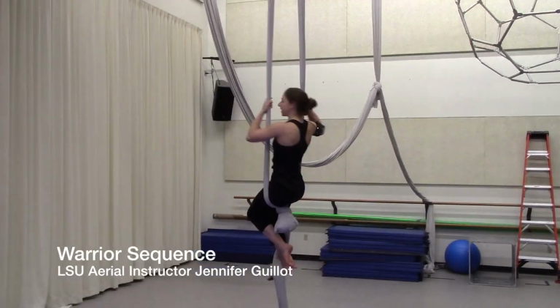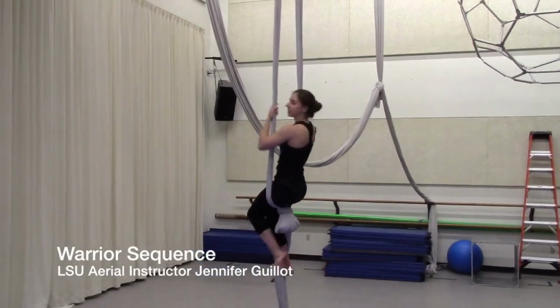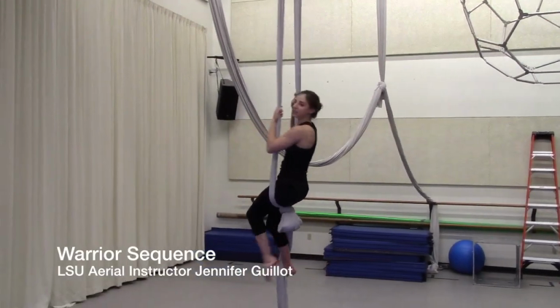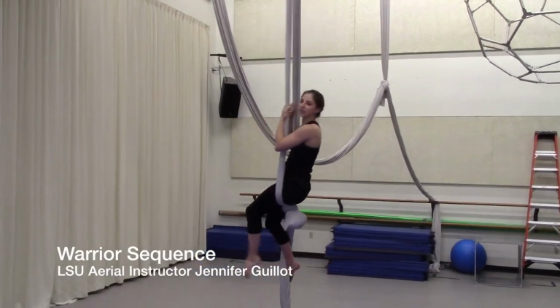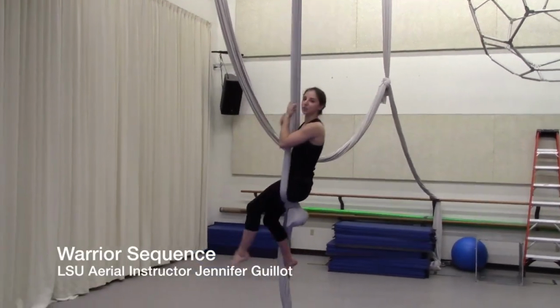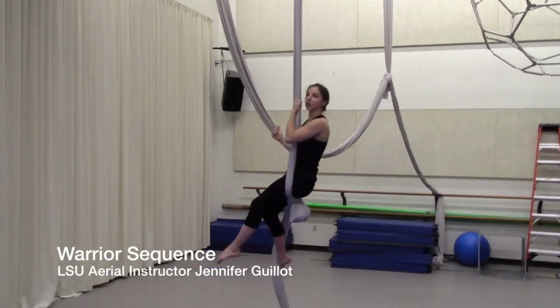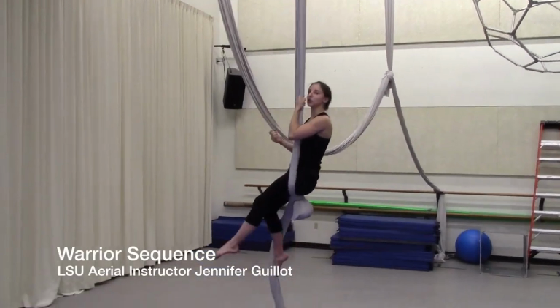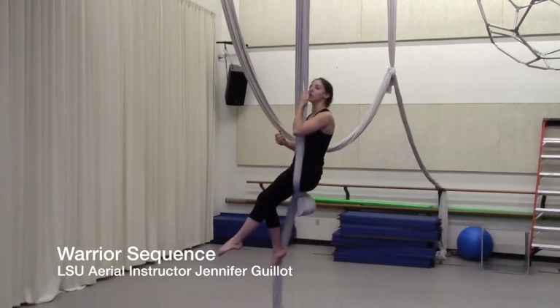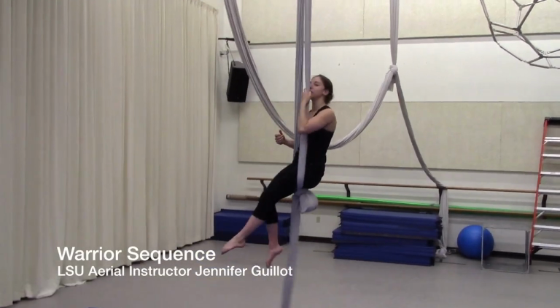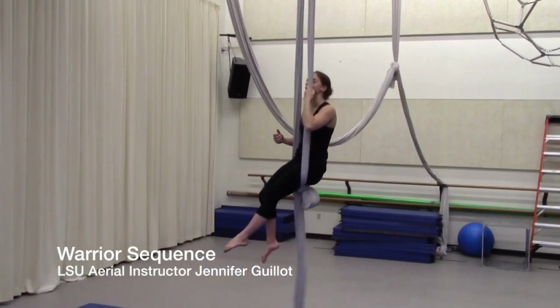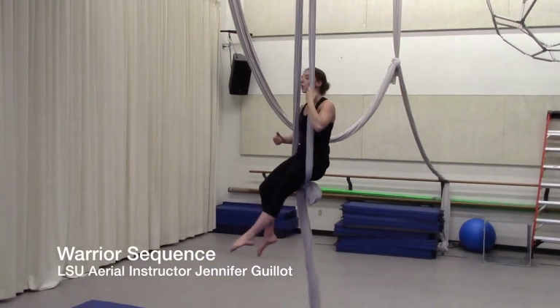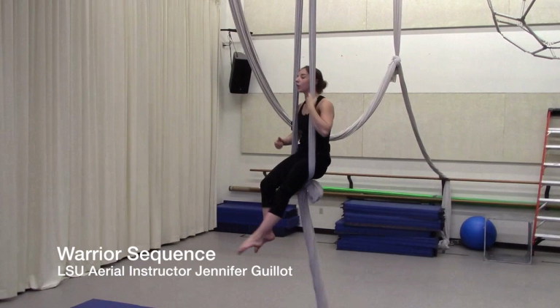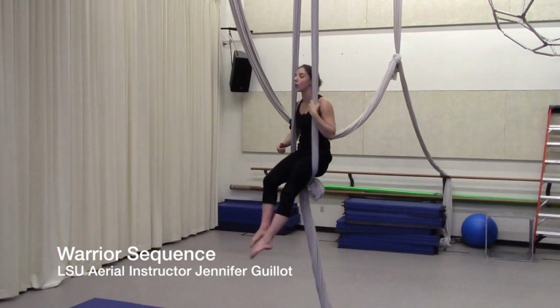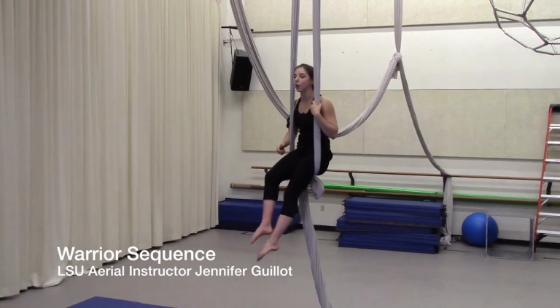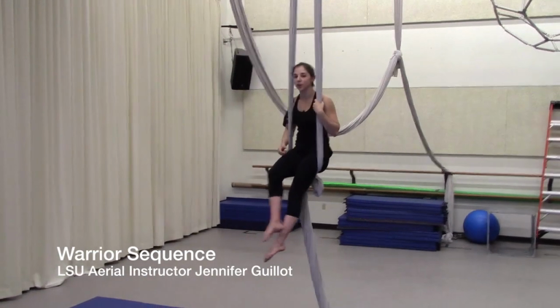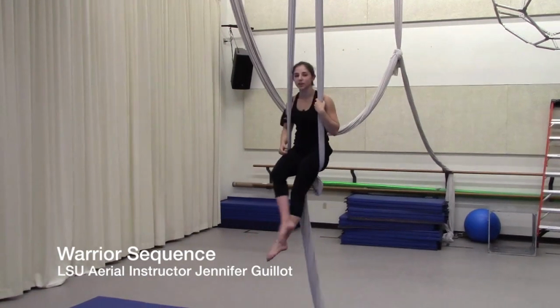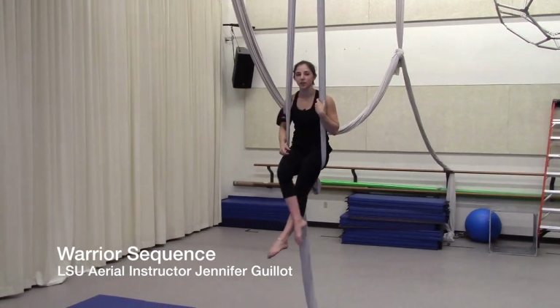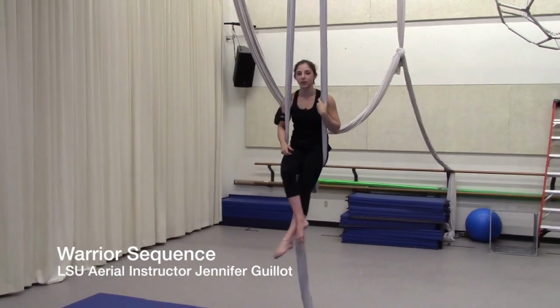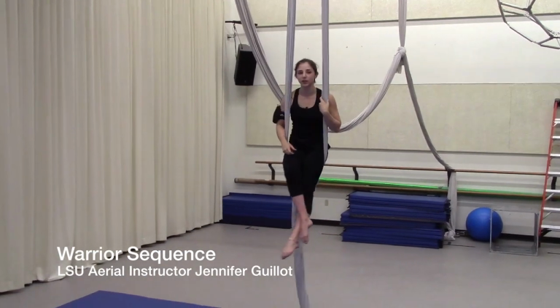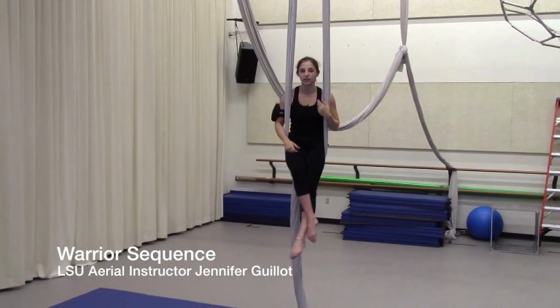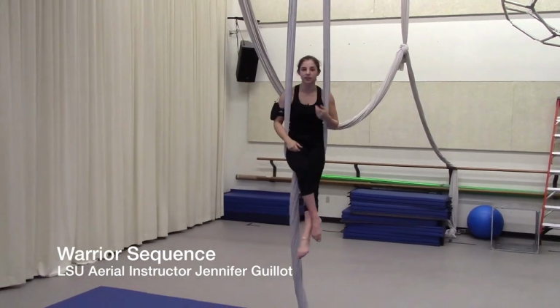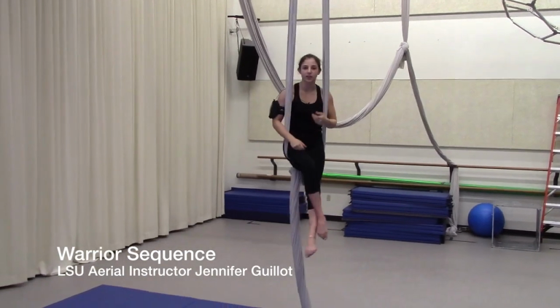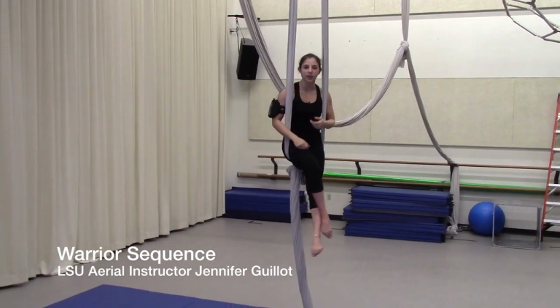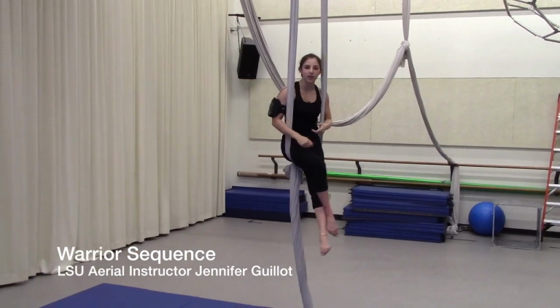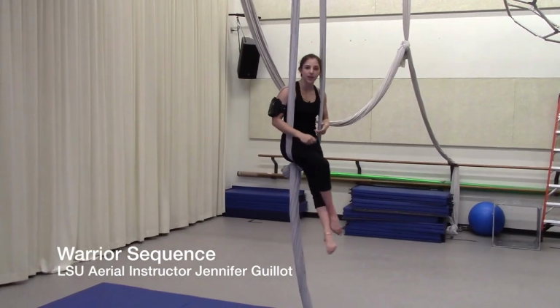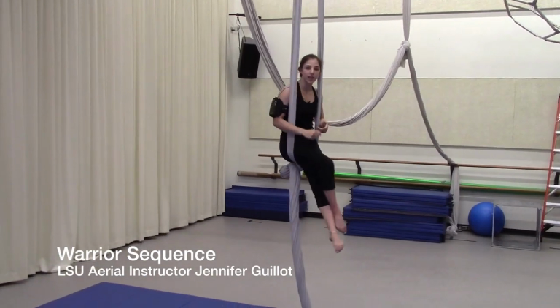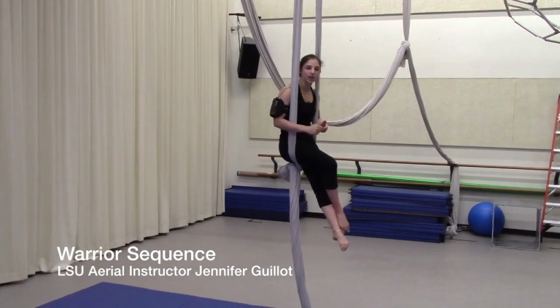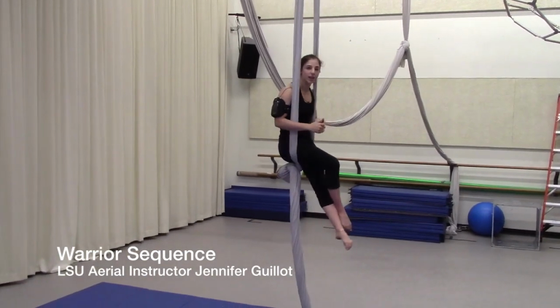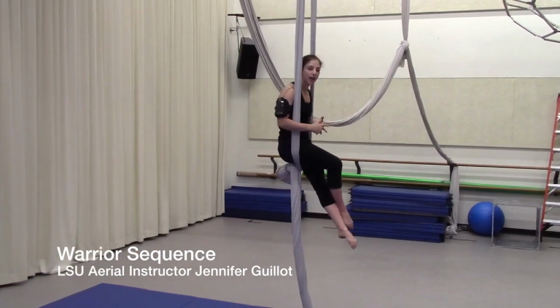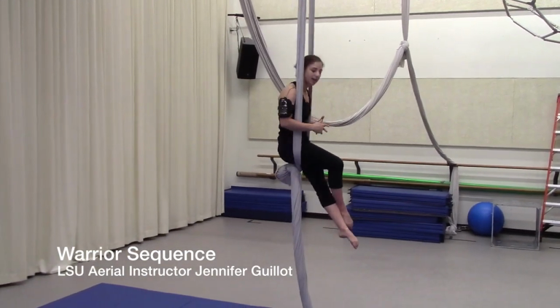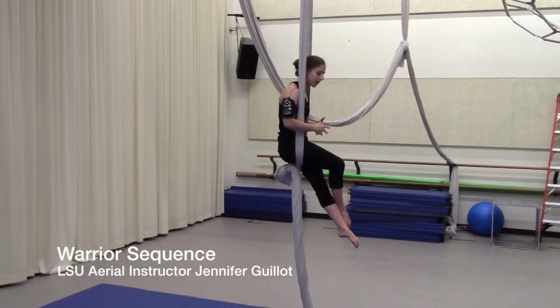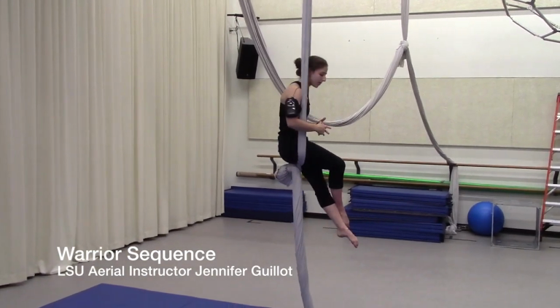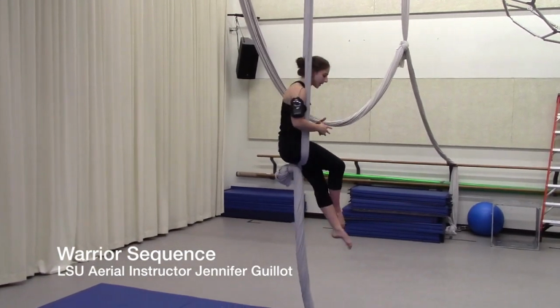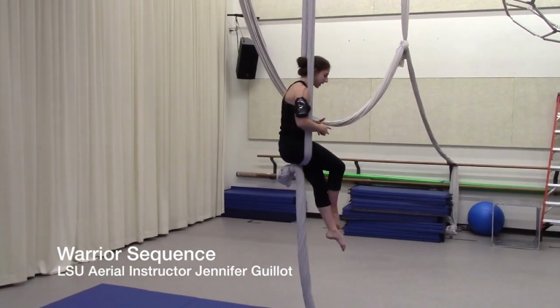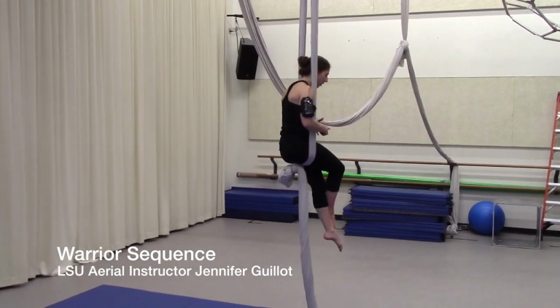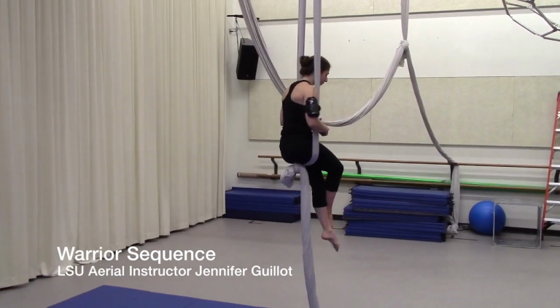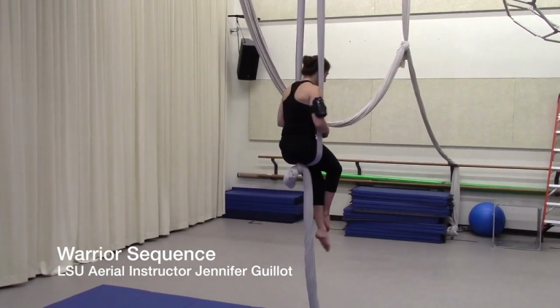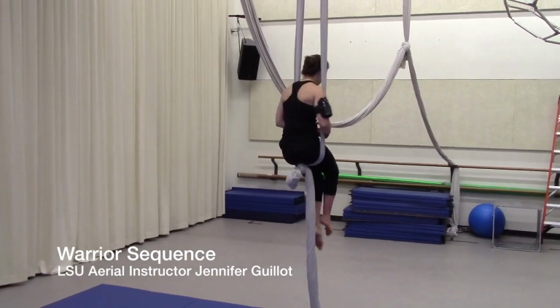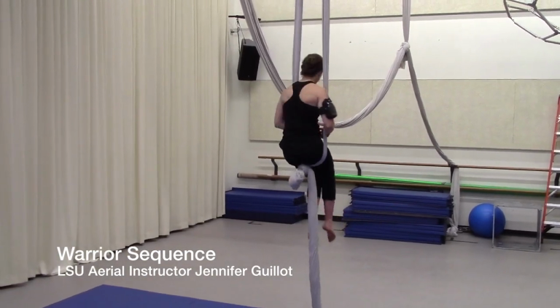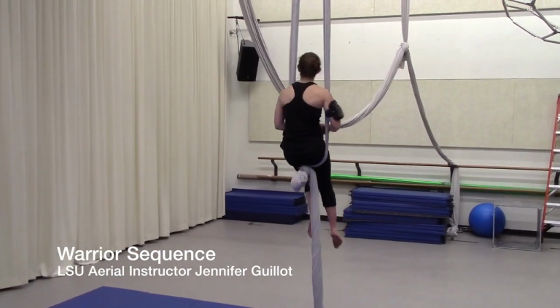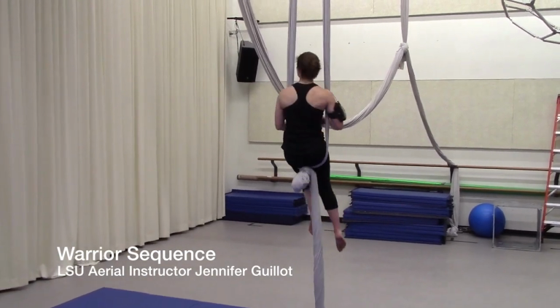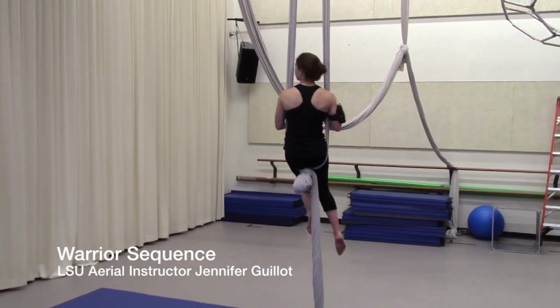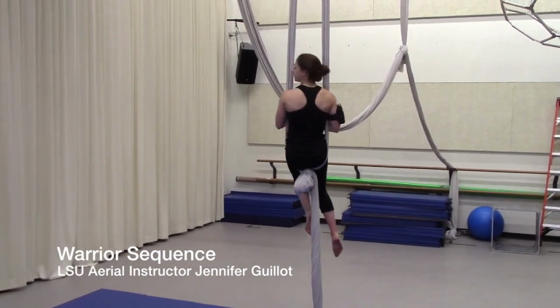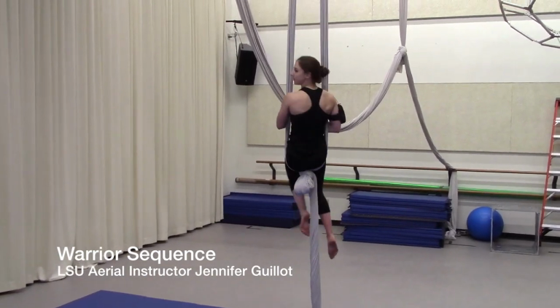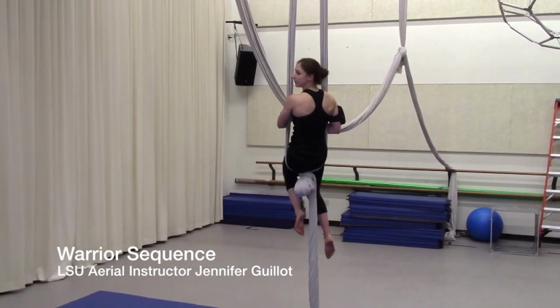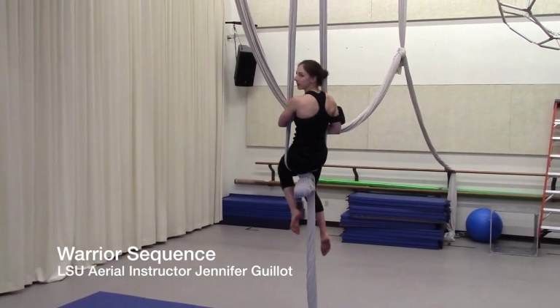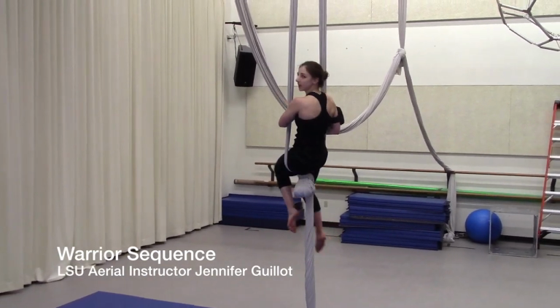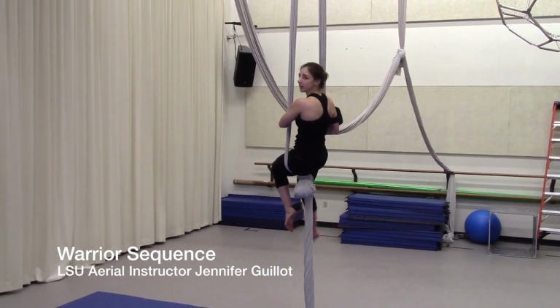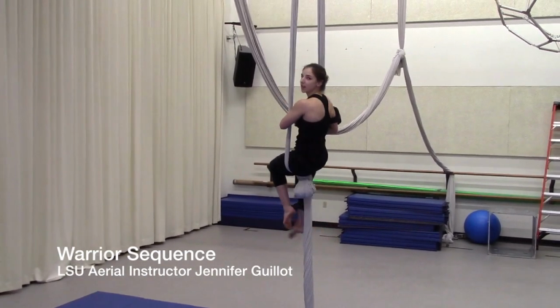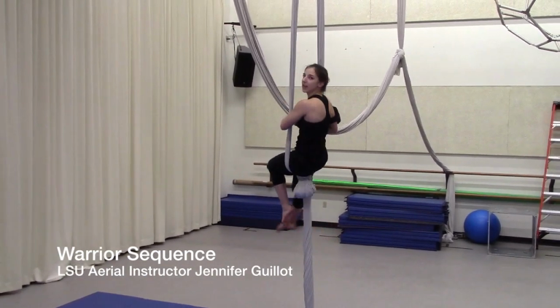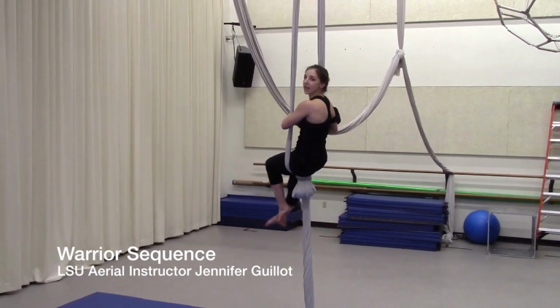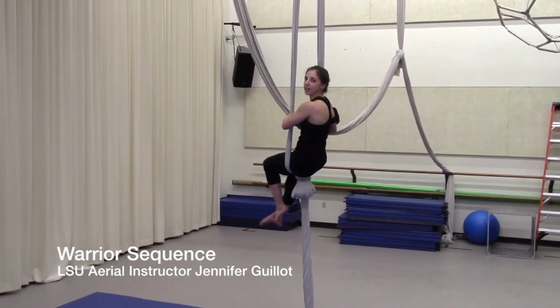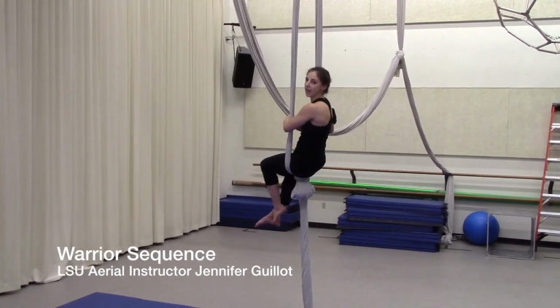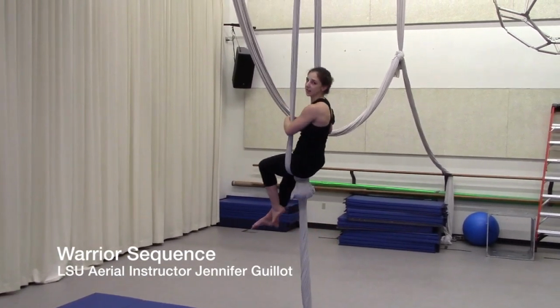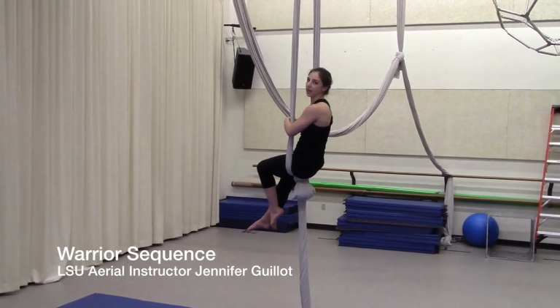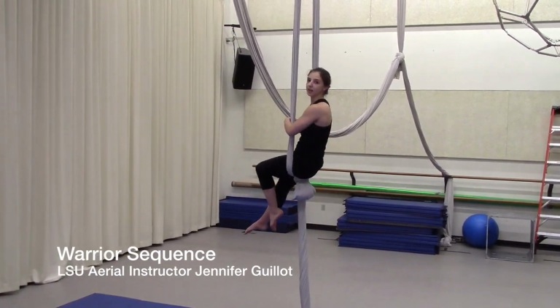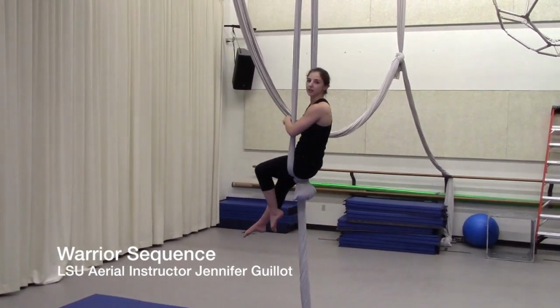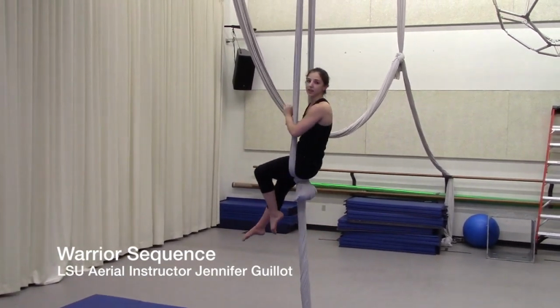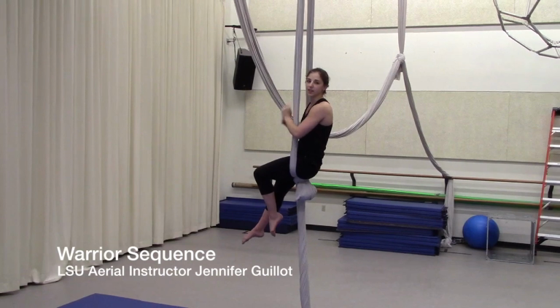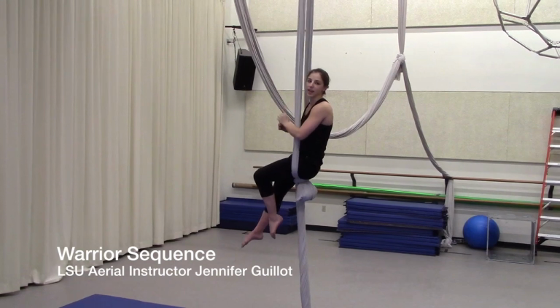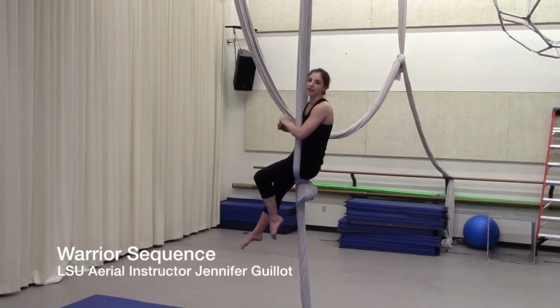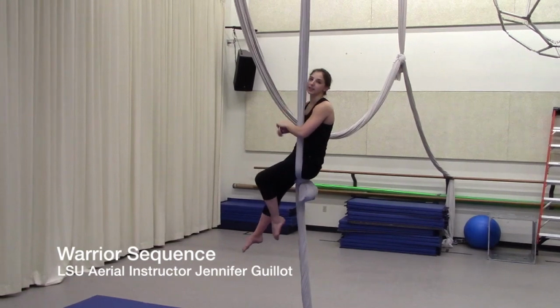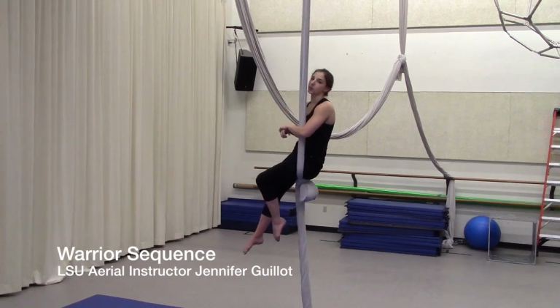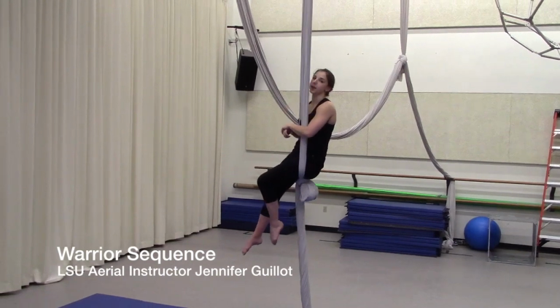This is the instructional video for a Warrior Sequence in an Egg Knot, but it can also be done in an Eight Lock the exact same way.